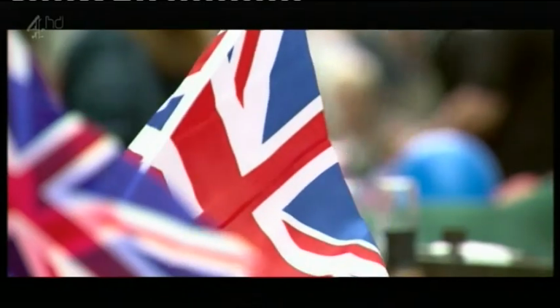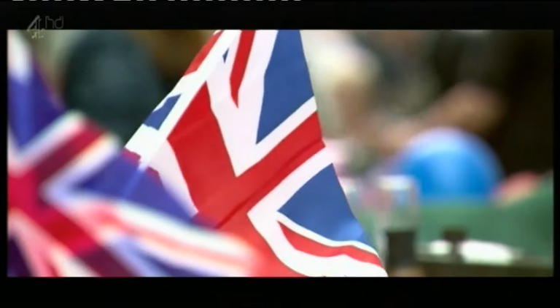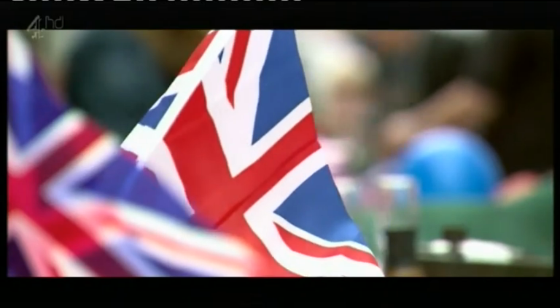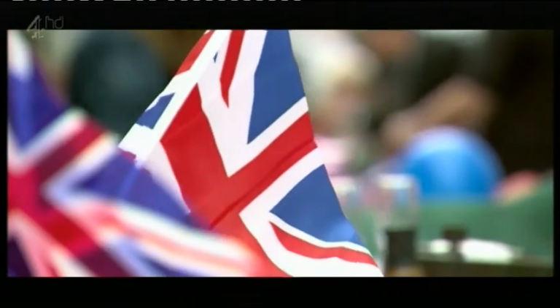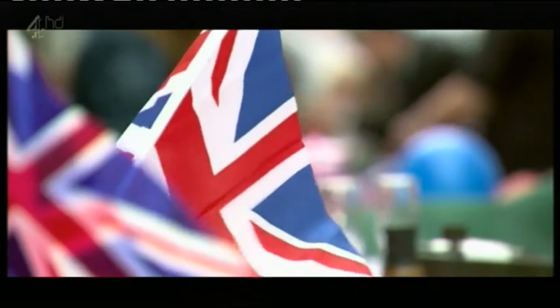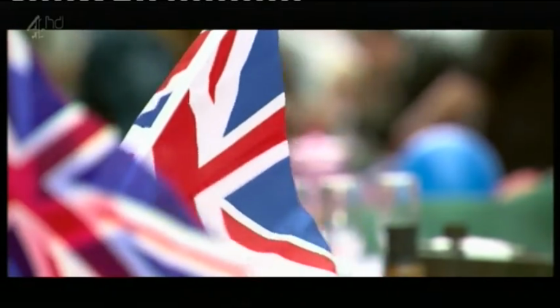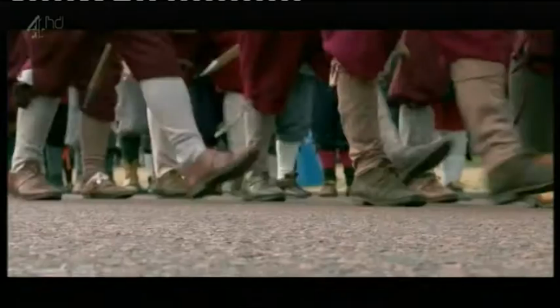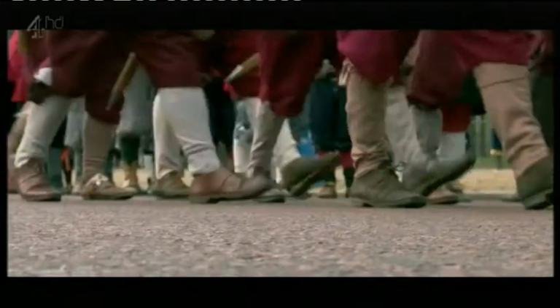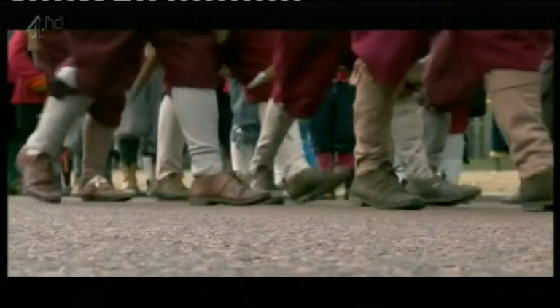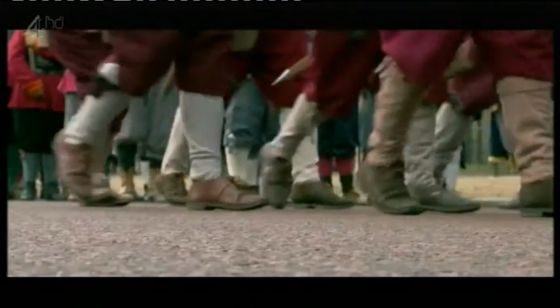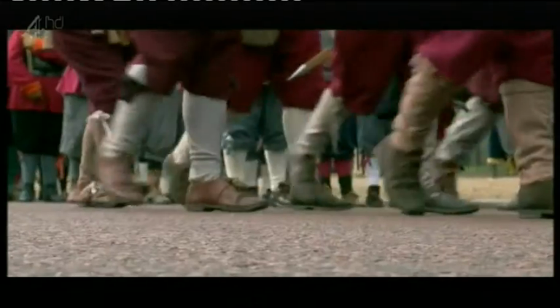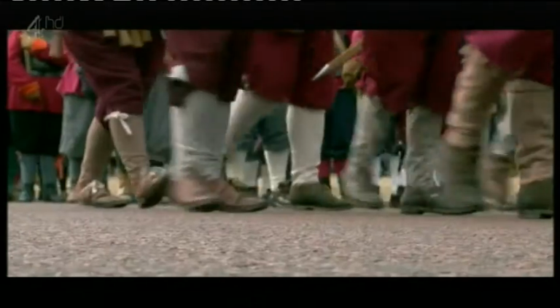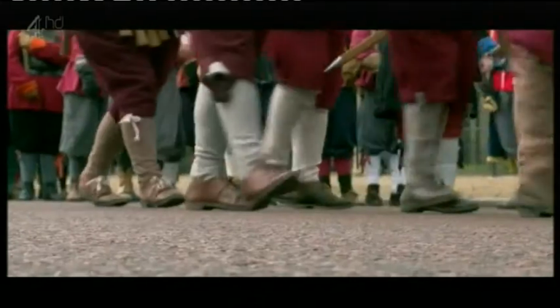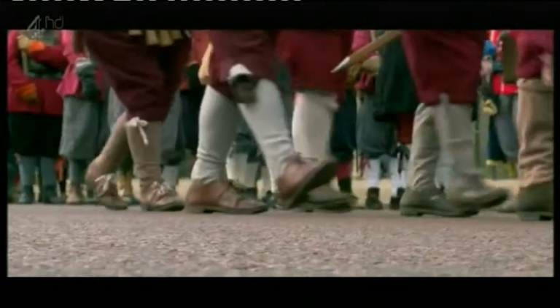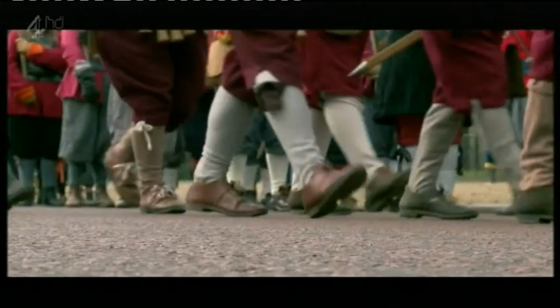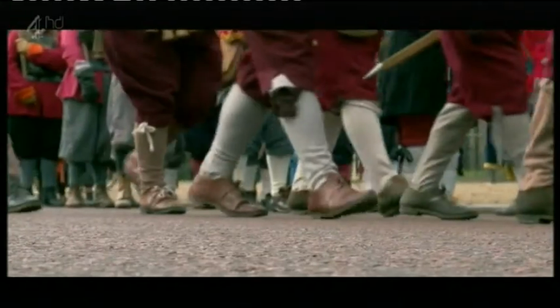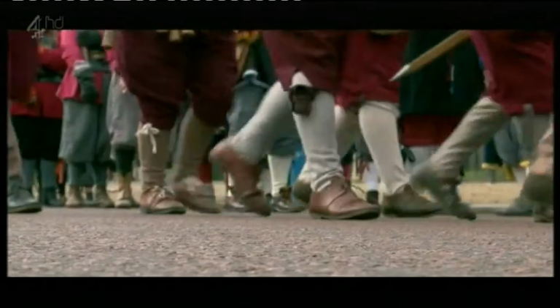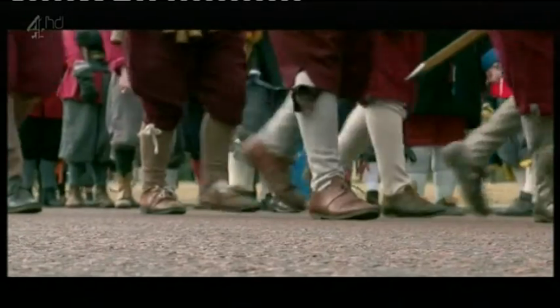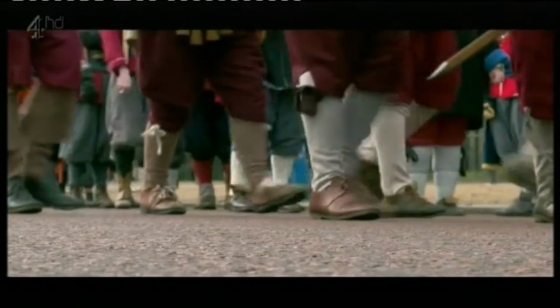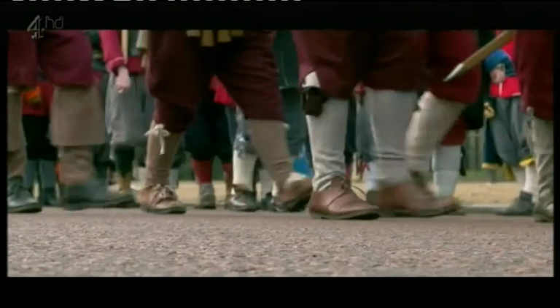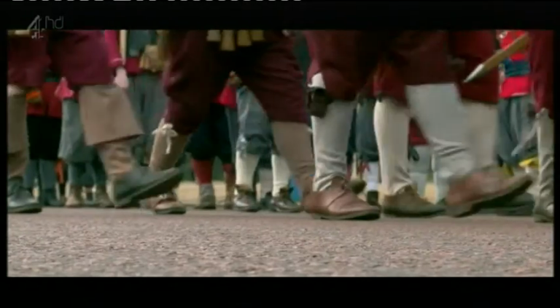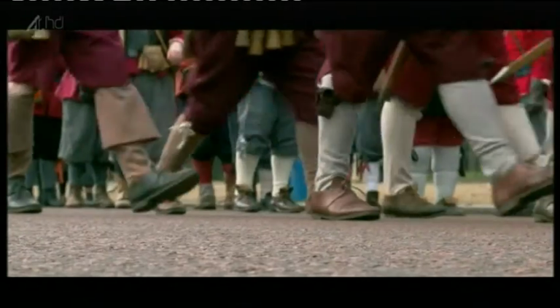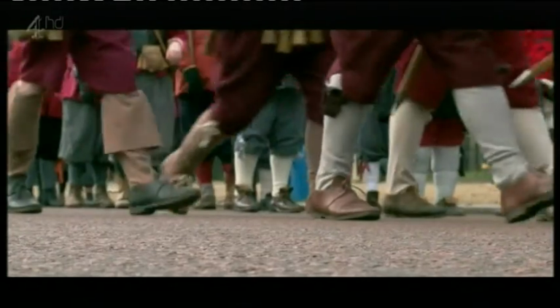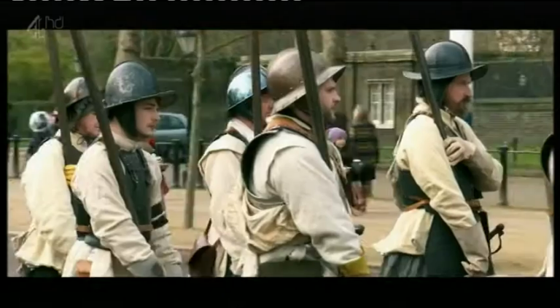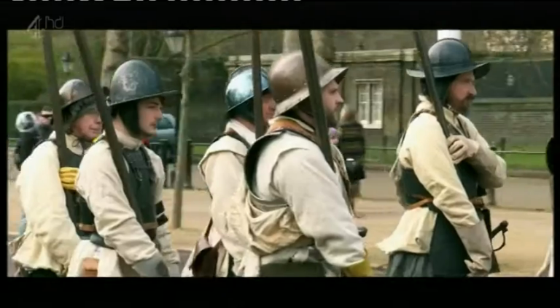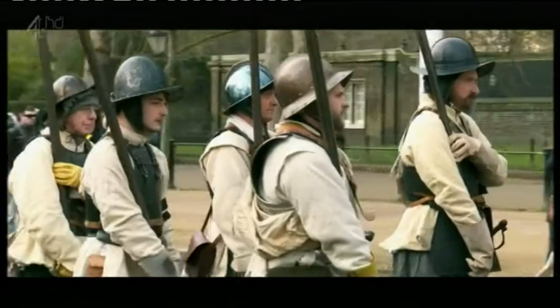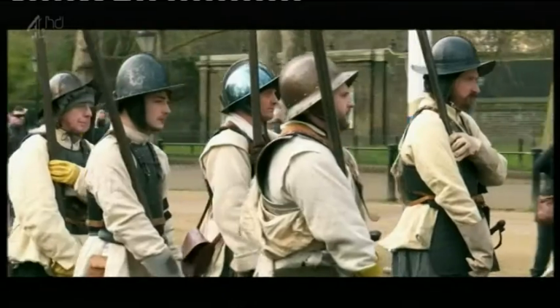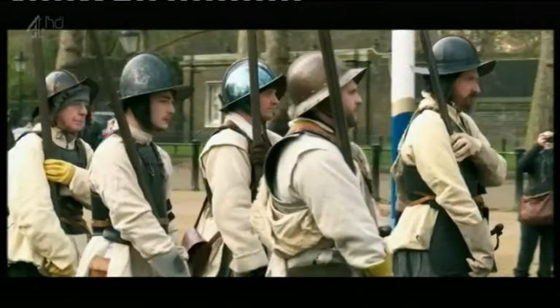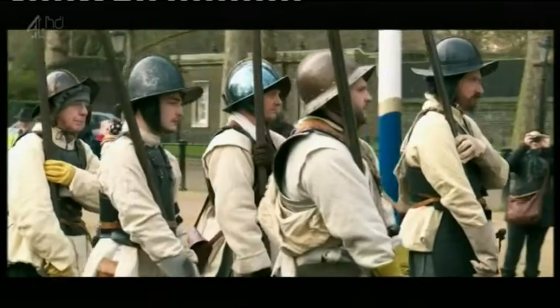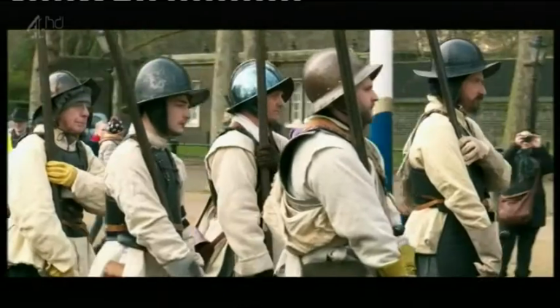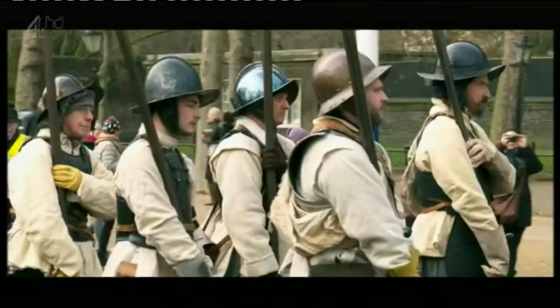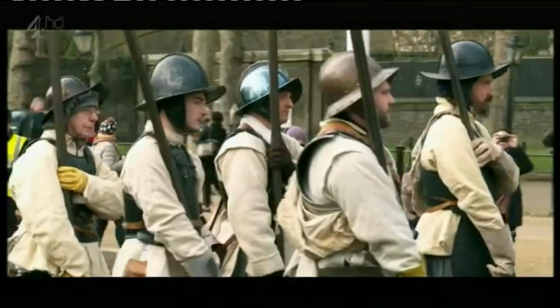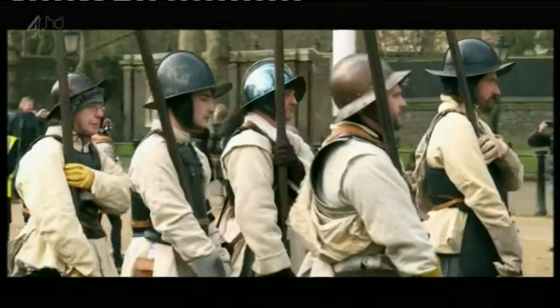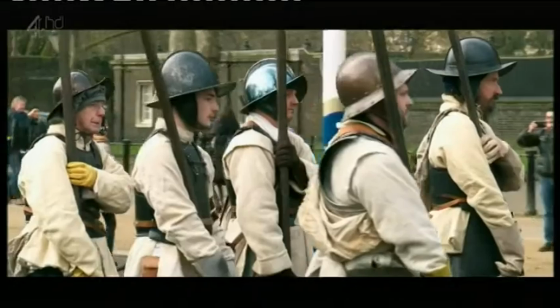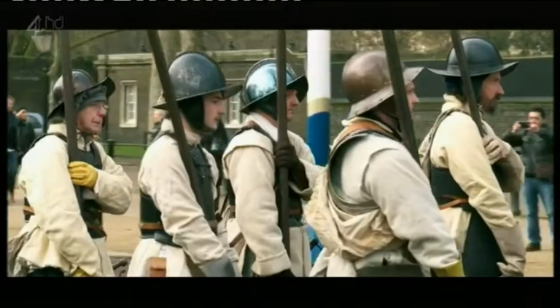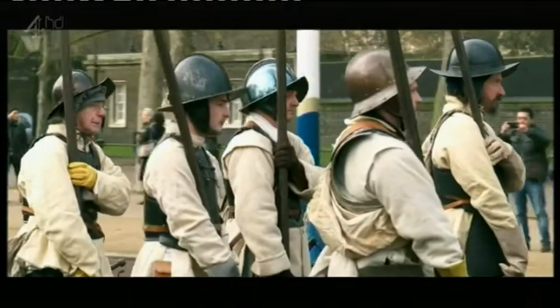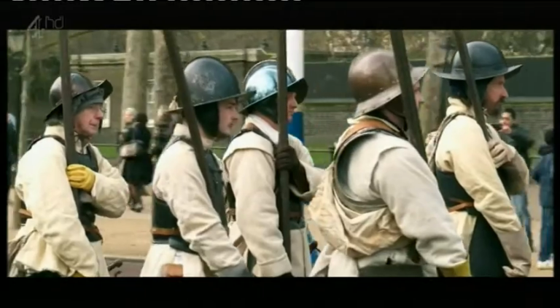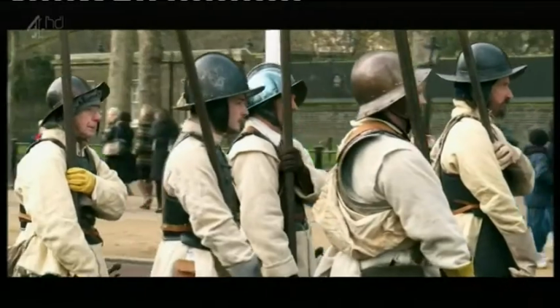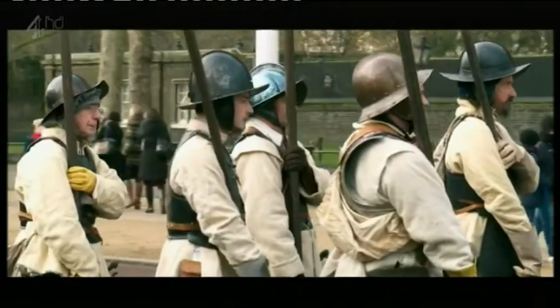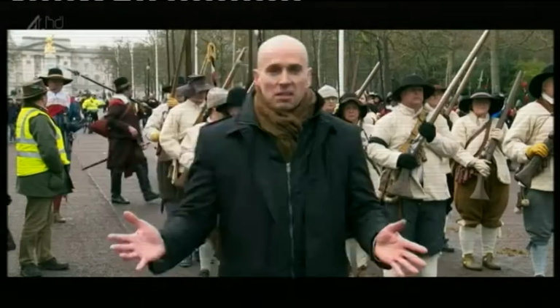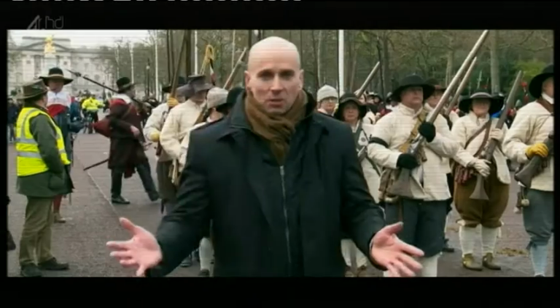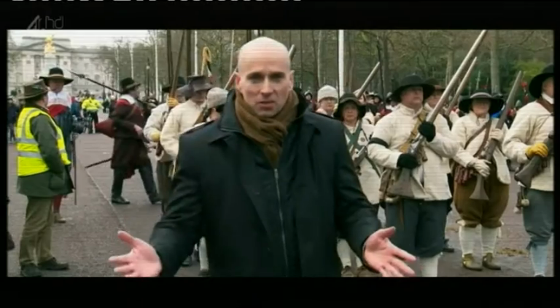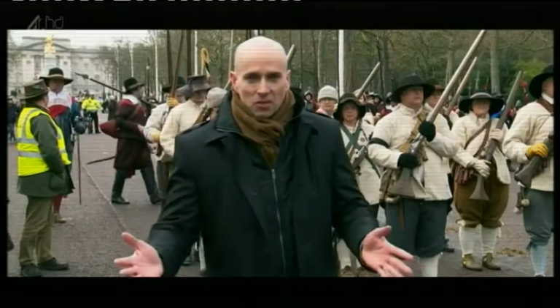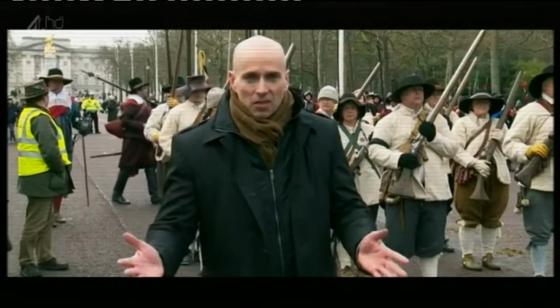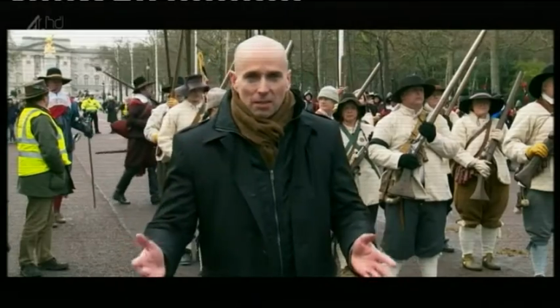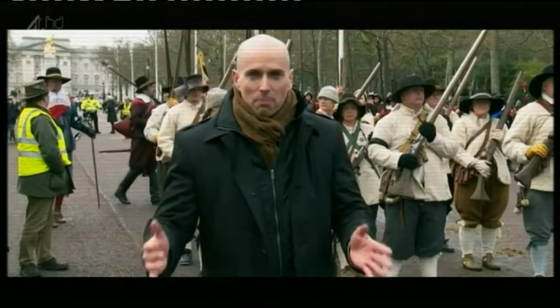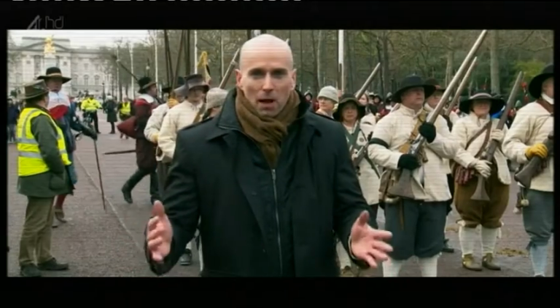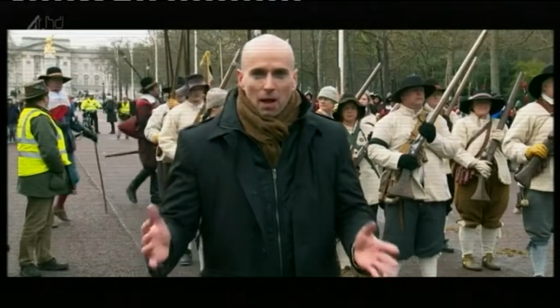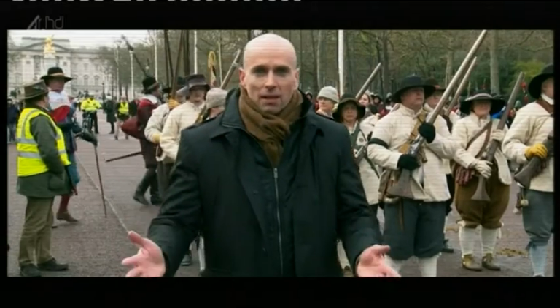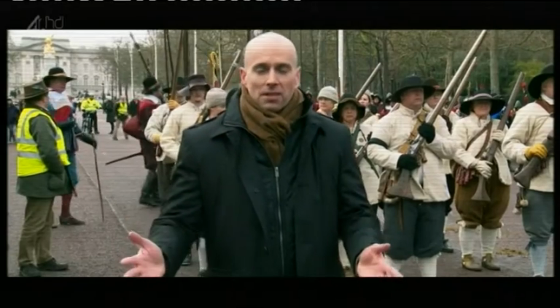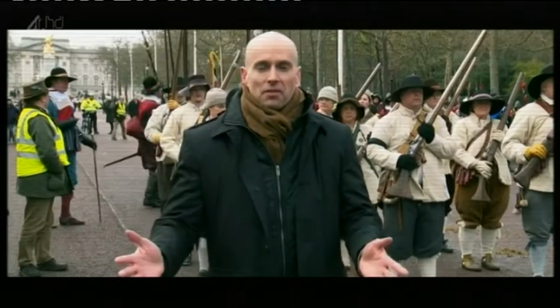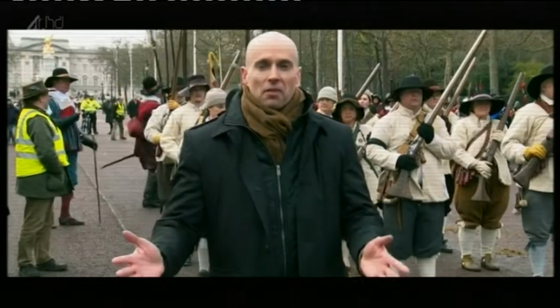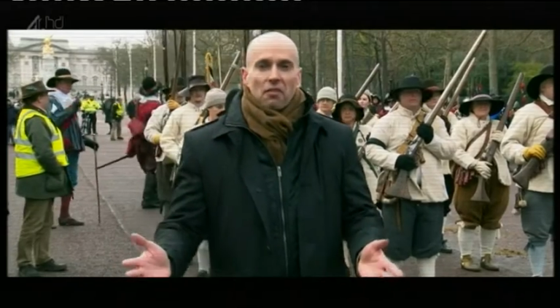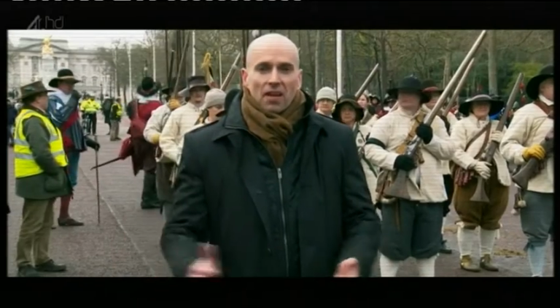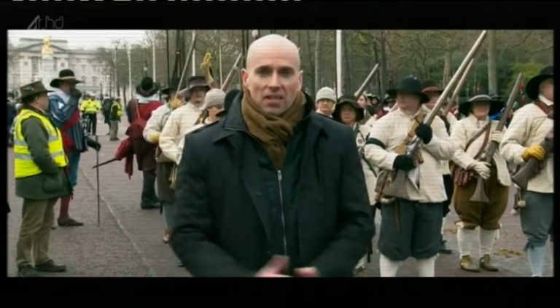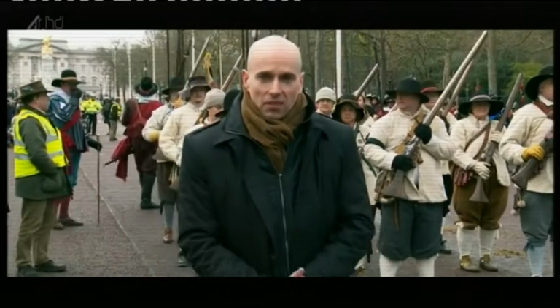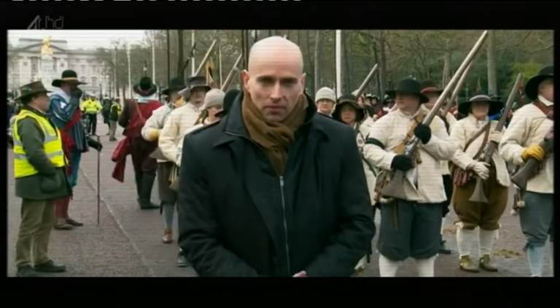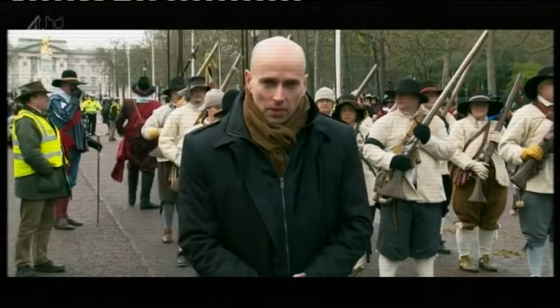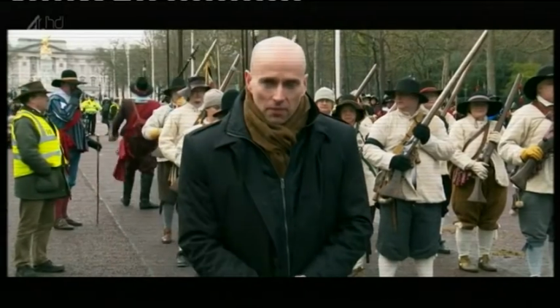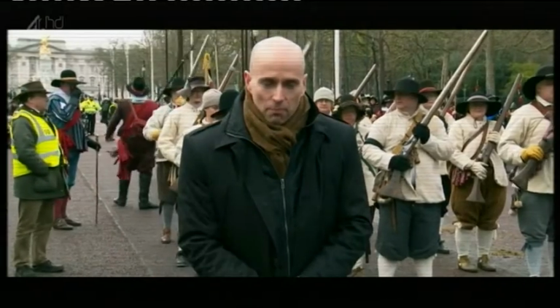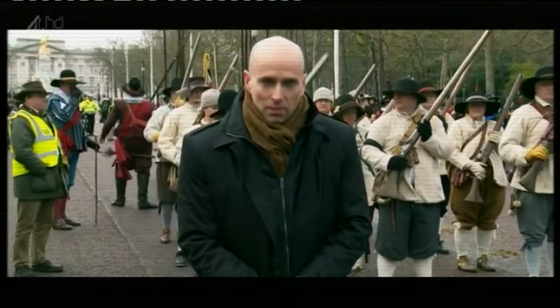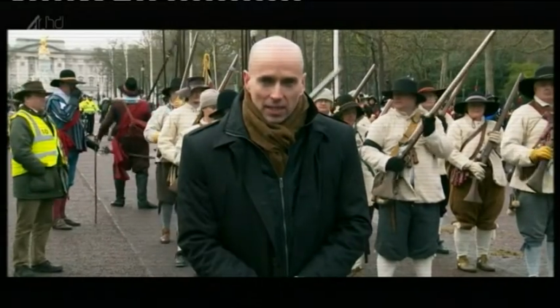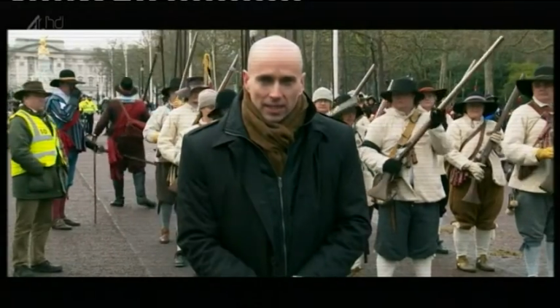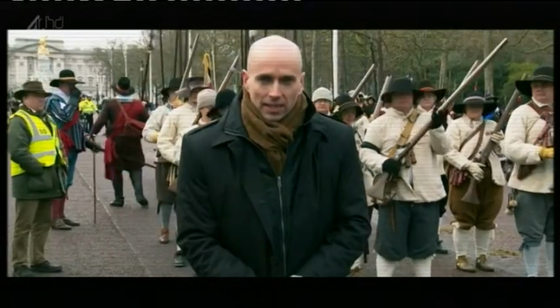So here we are then, on the Mall, just by Buckingham Palace, and behind me you can see part of the Festival of Britain.